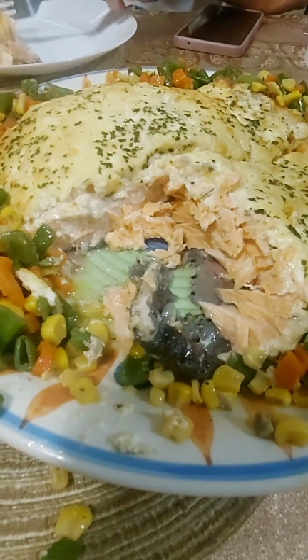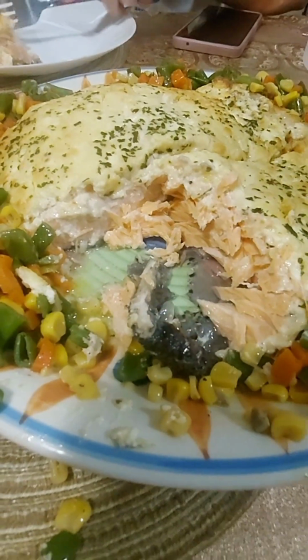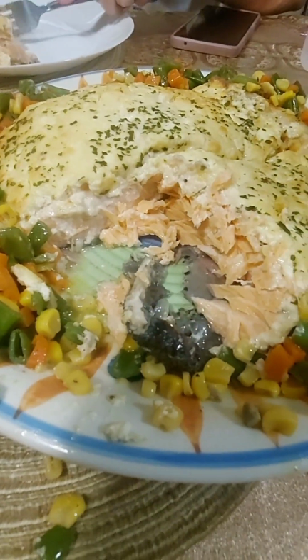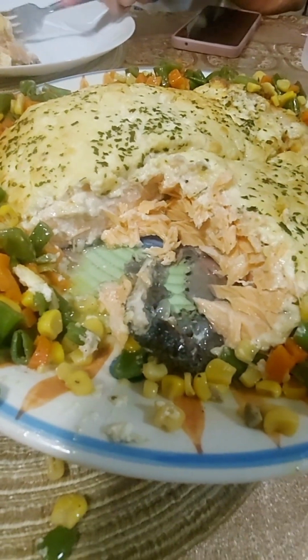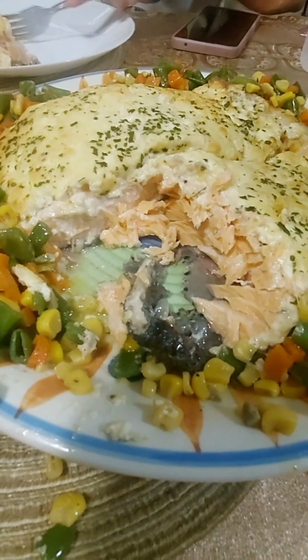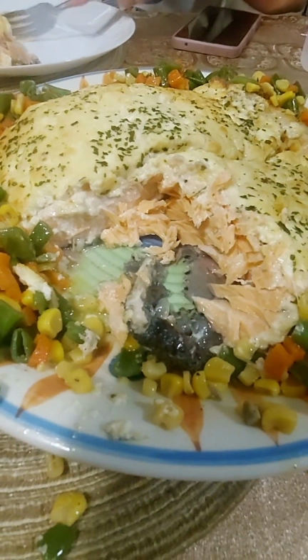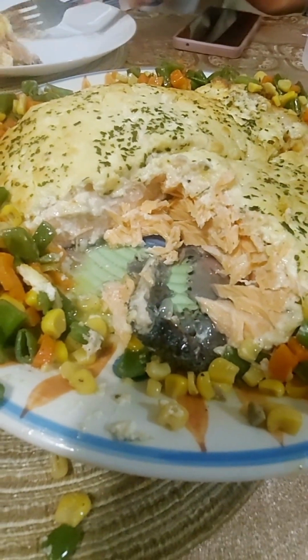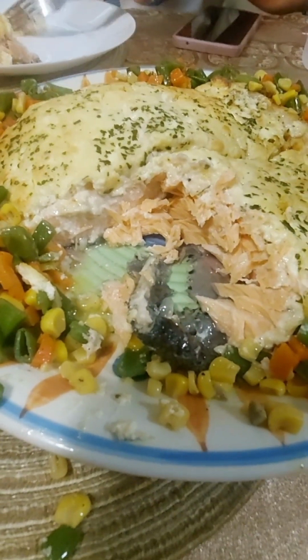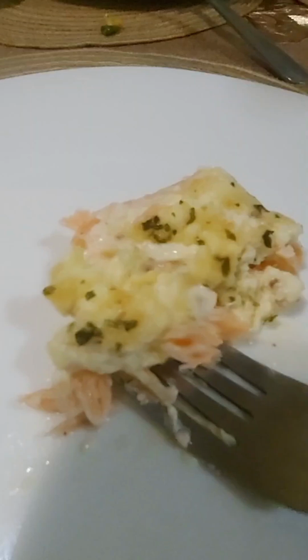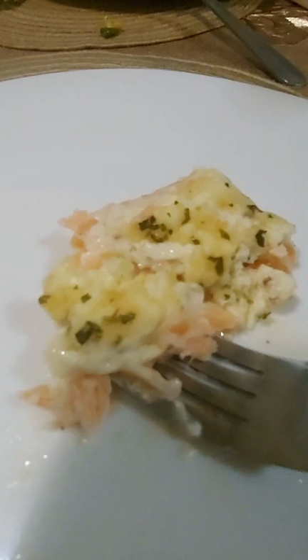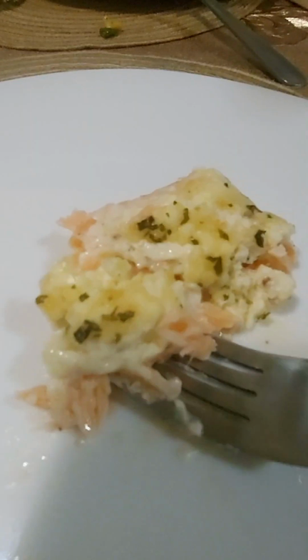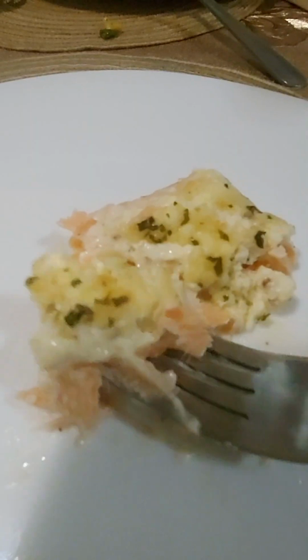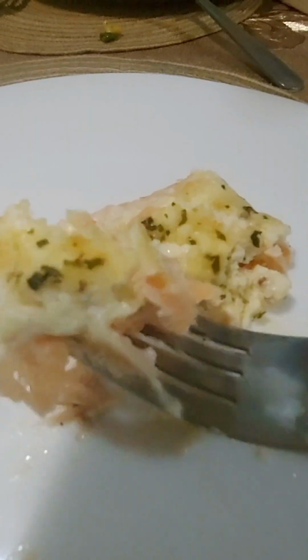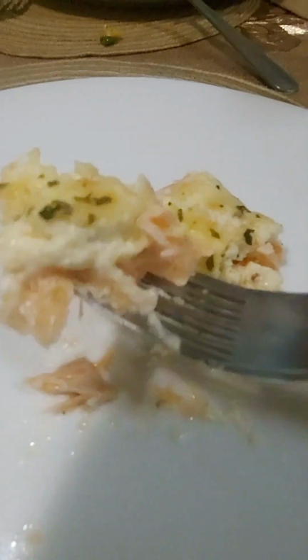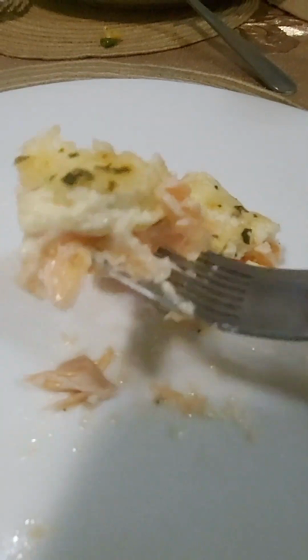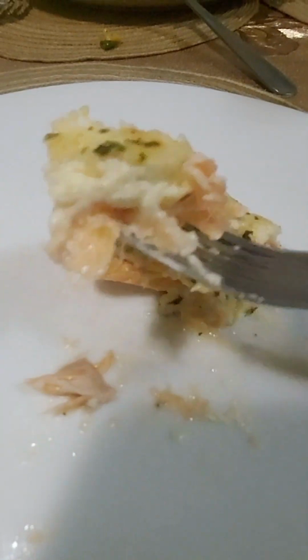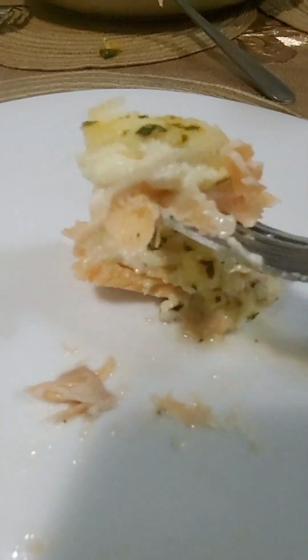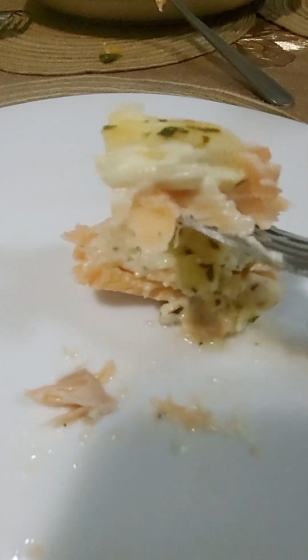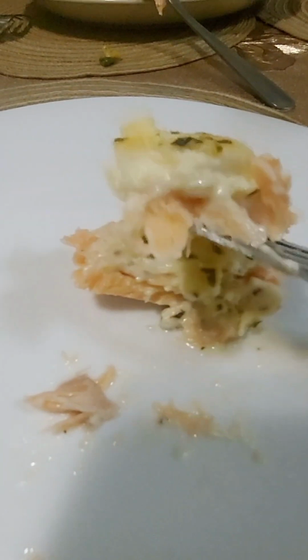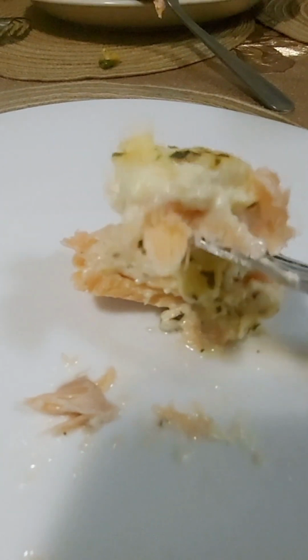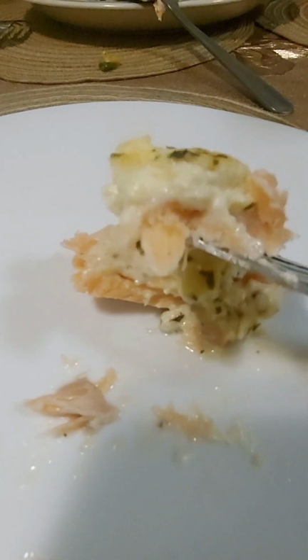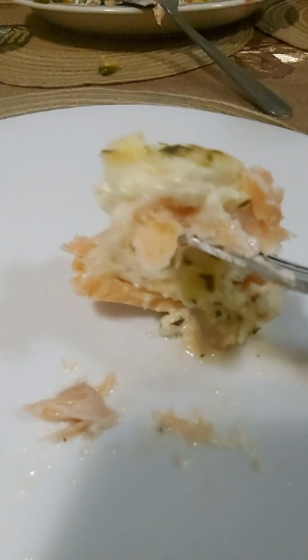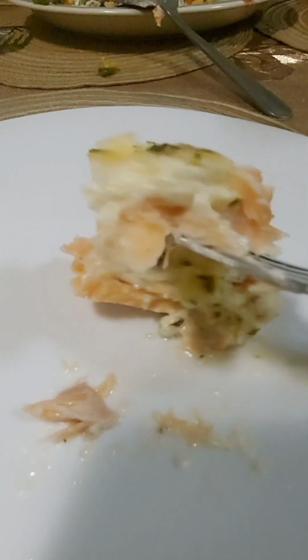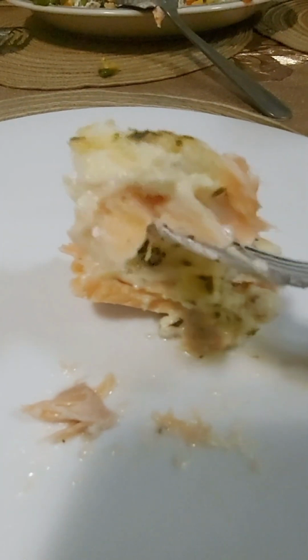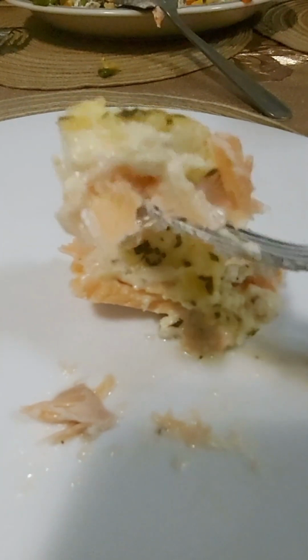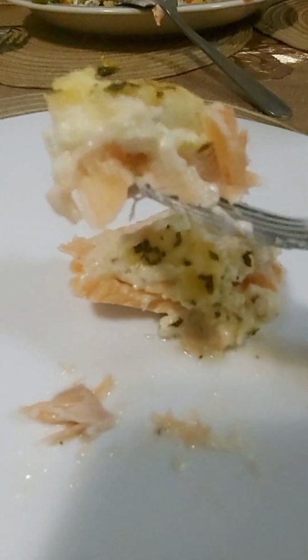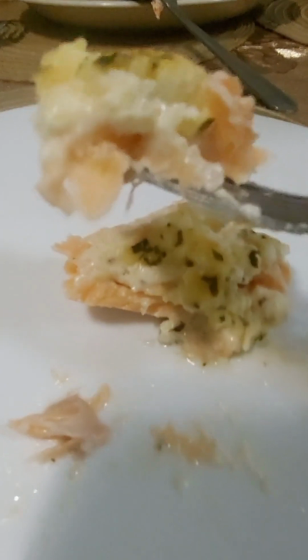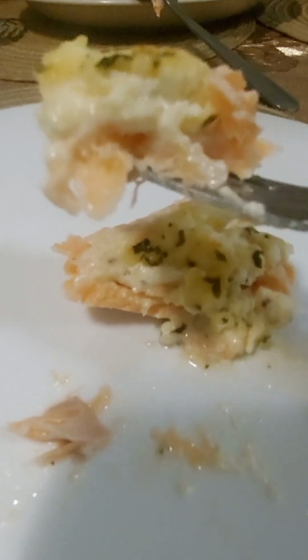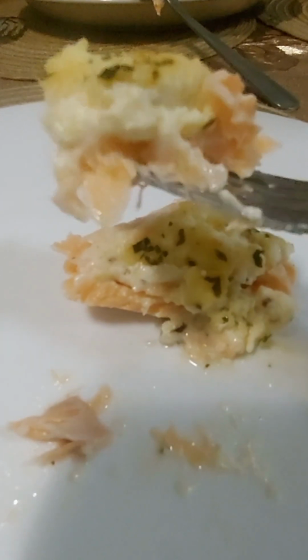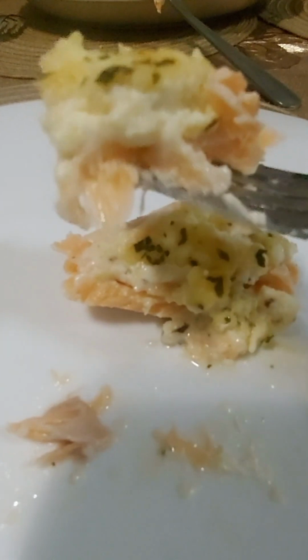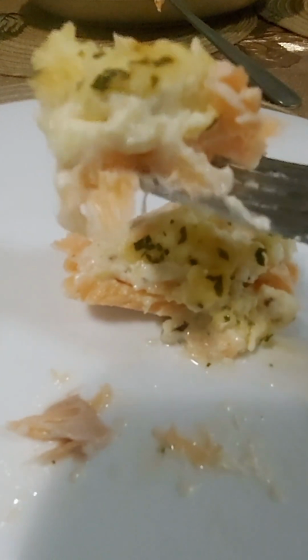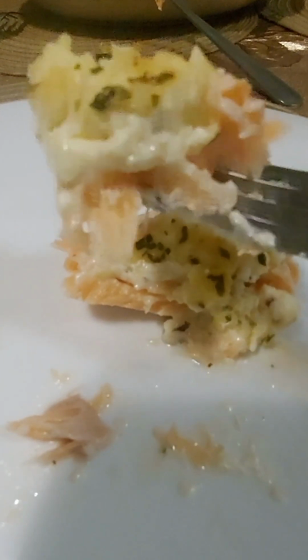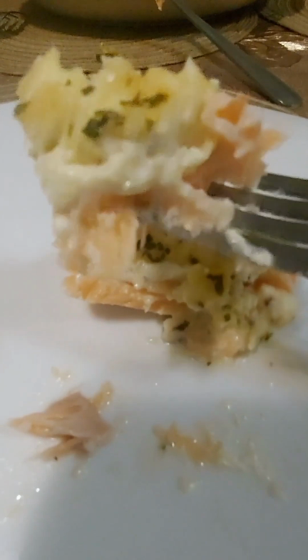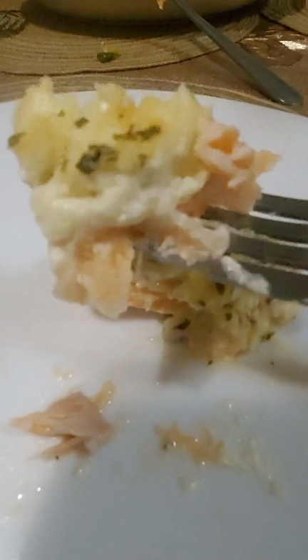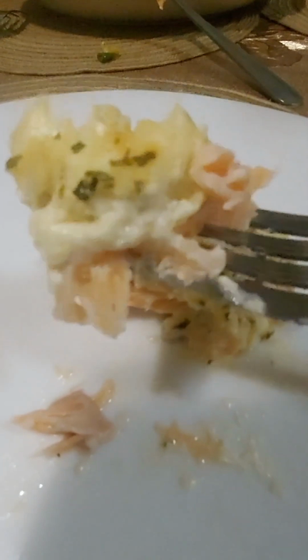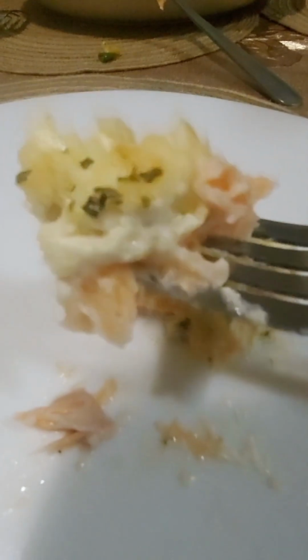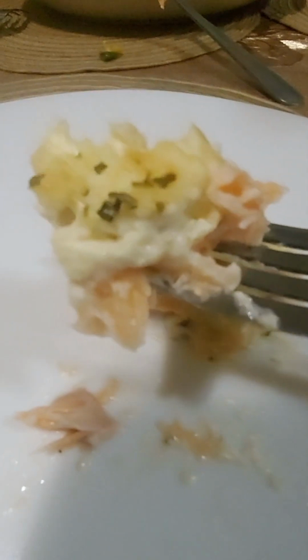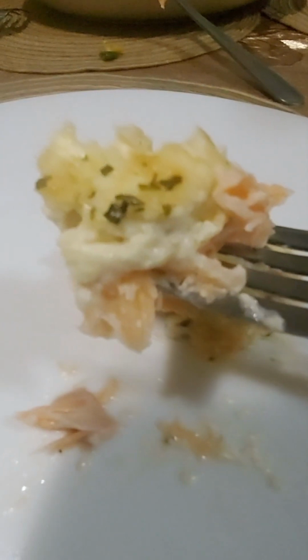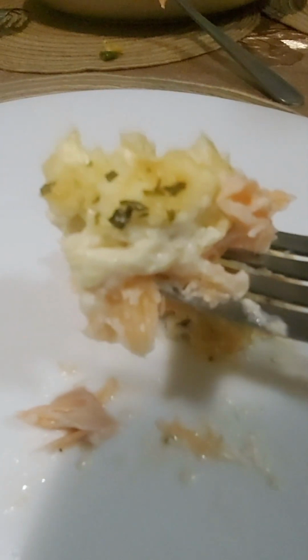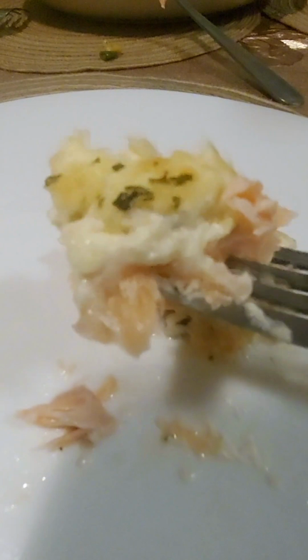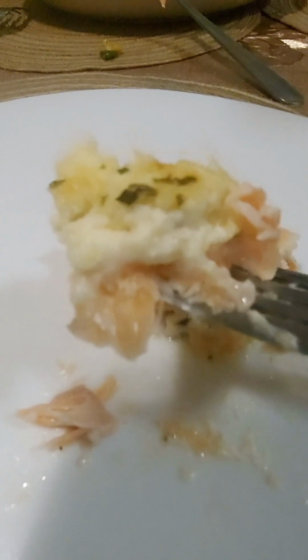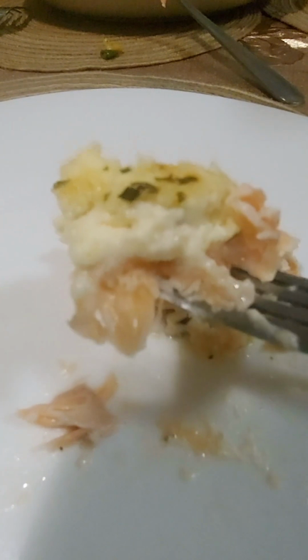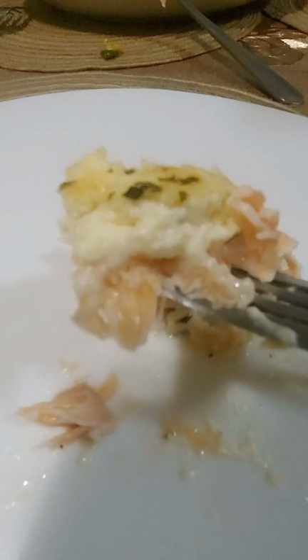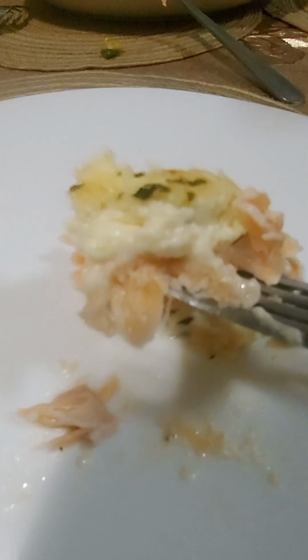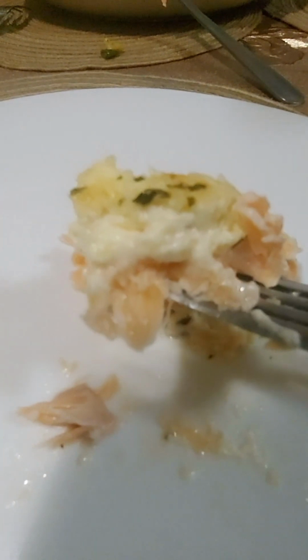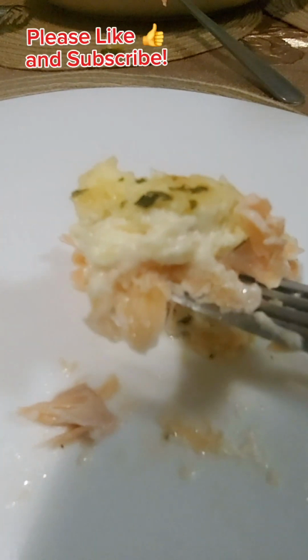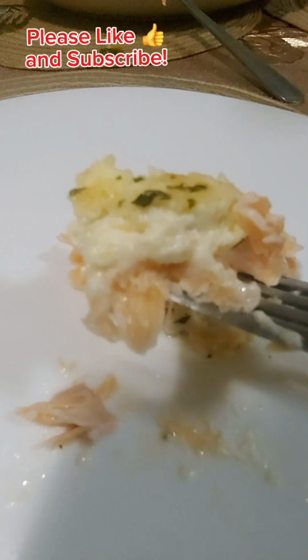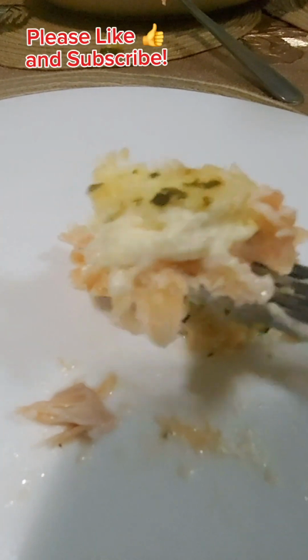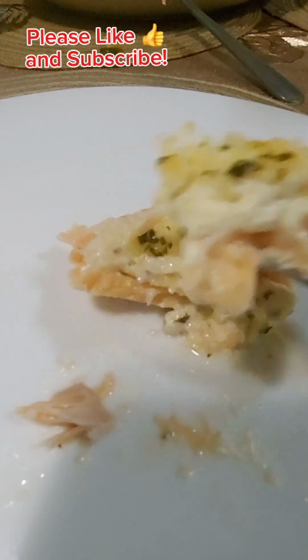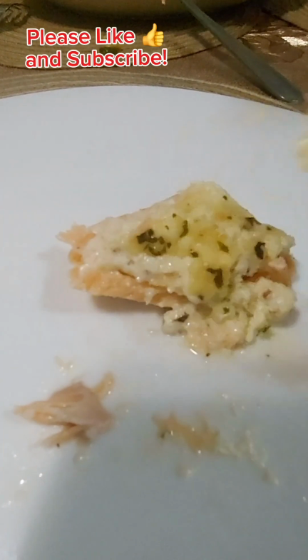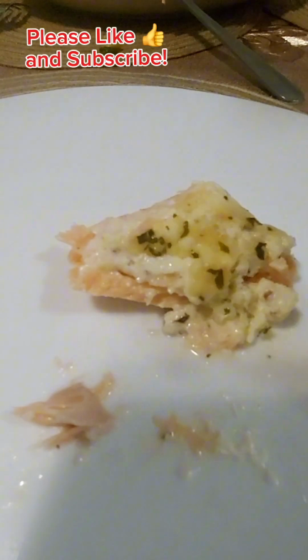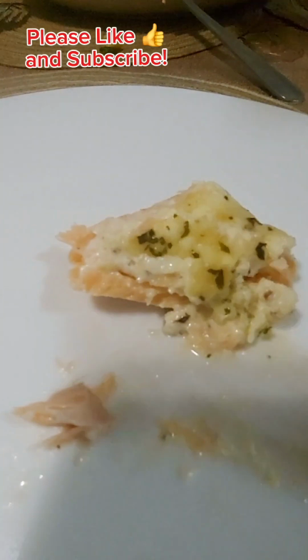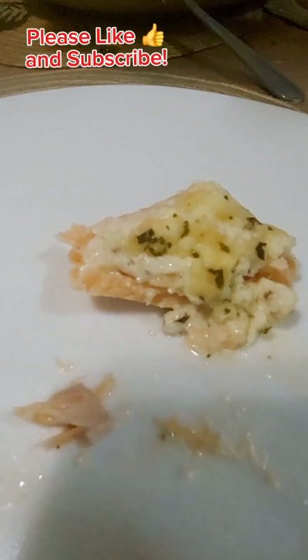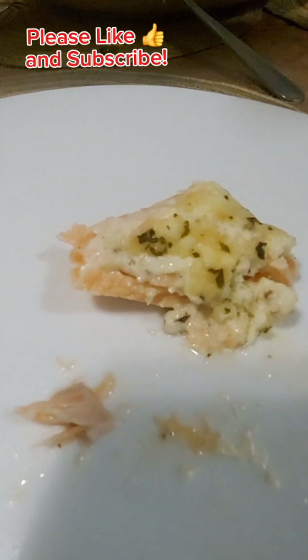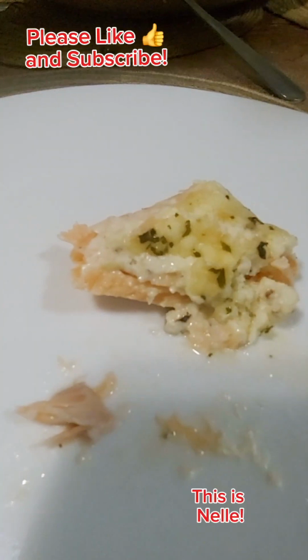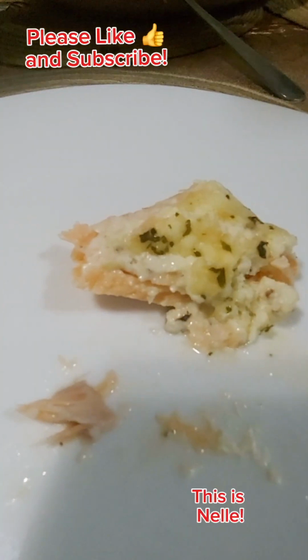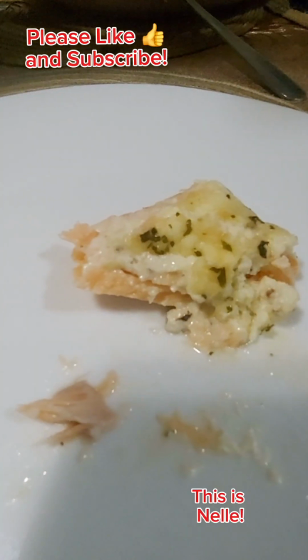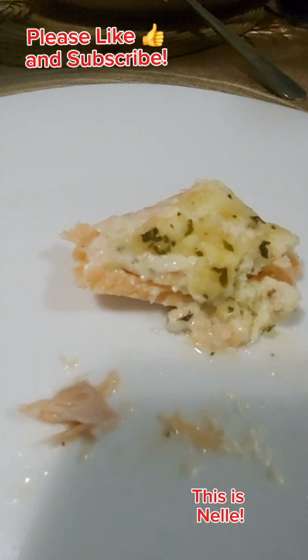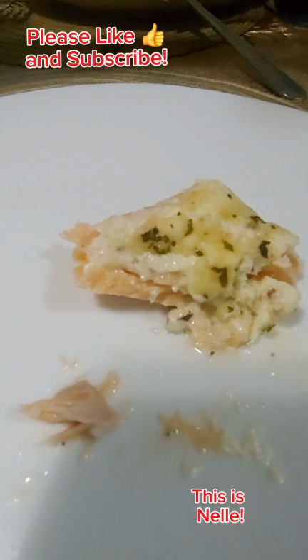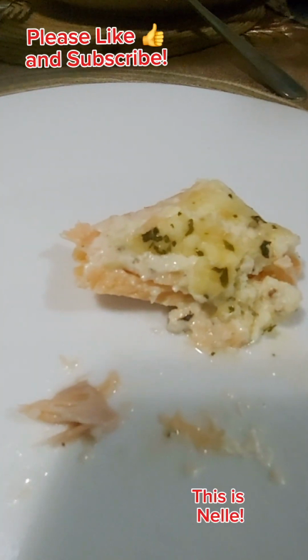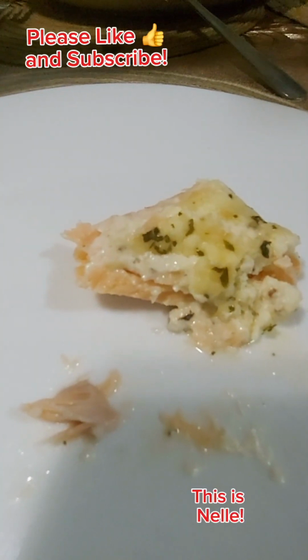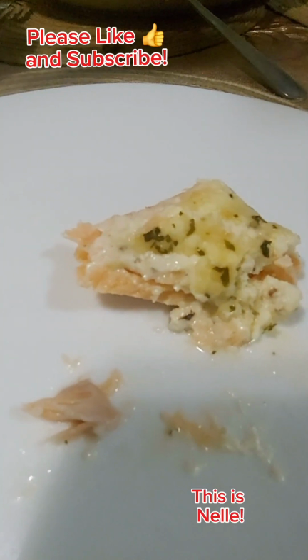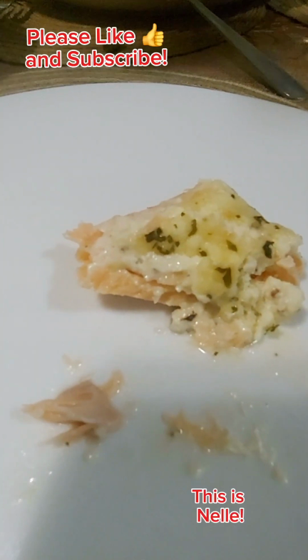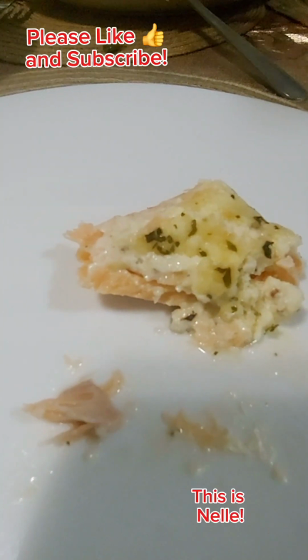Anyway, I'm going to eat now and enjoy what I made for dinner. And by the way, this is Nell. Bye, see you on the next one!